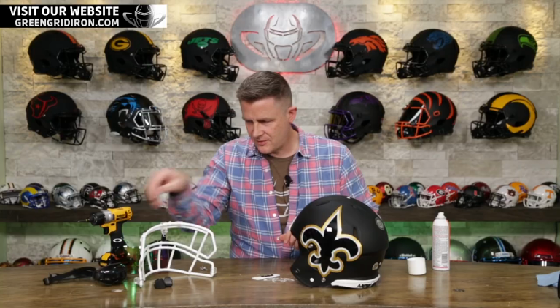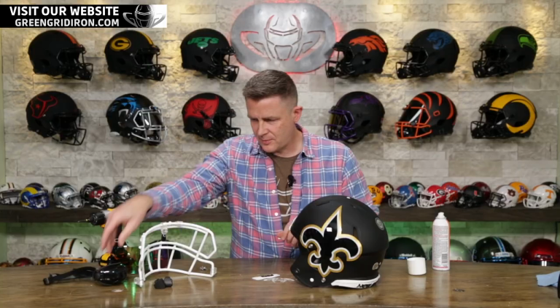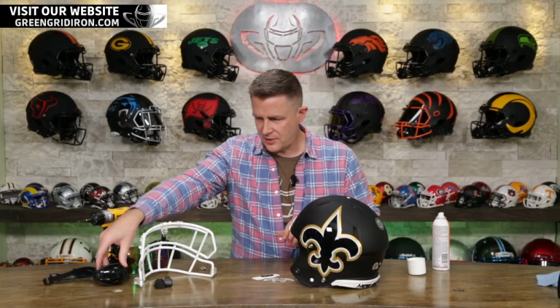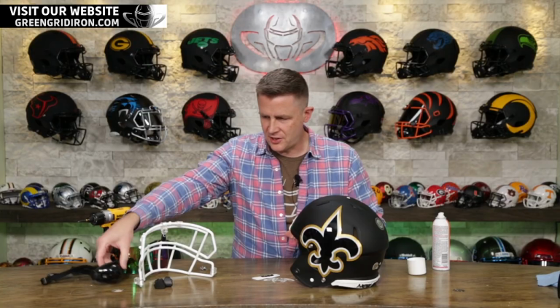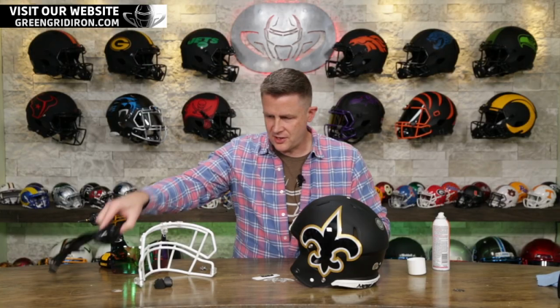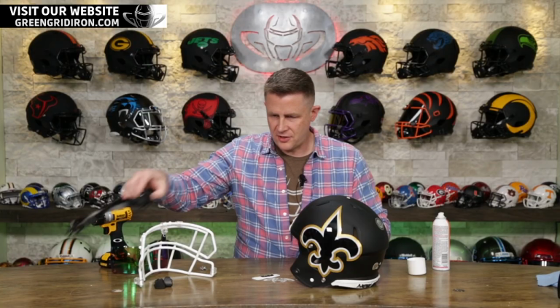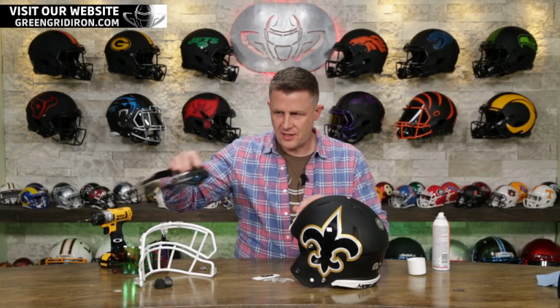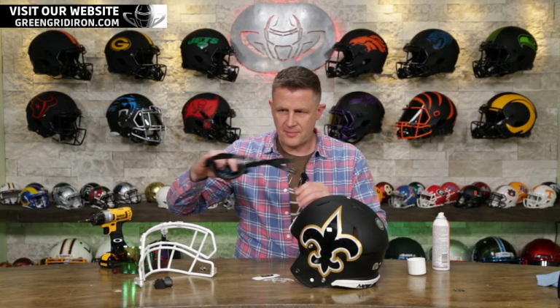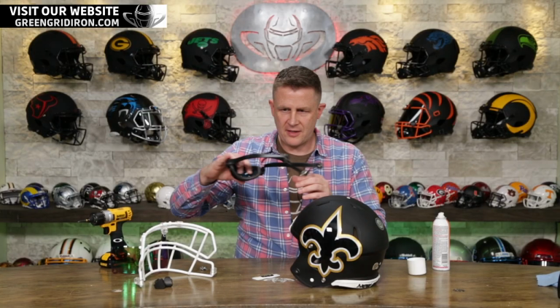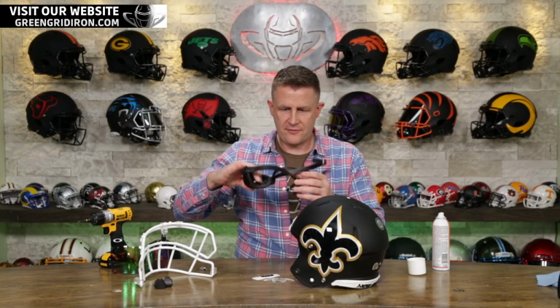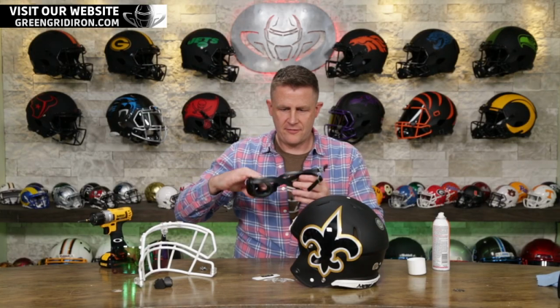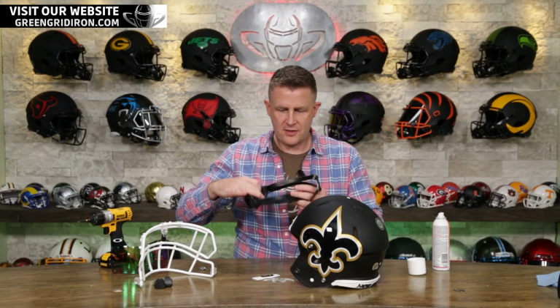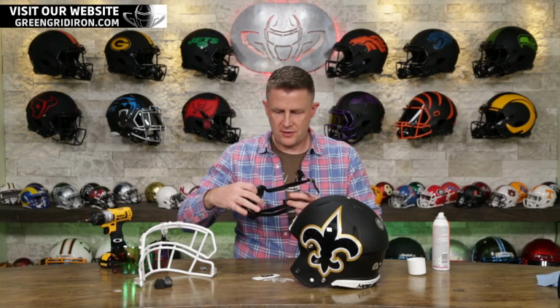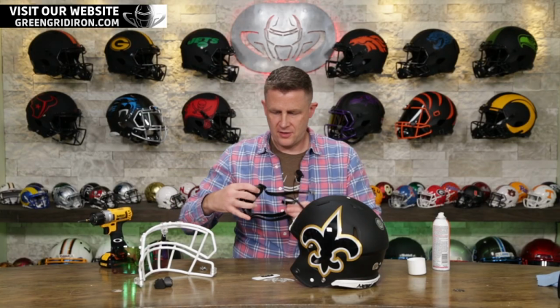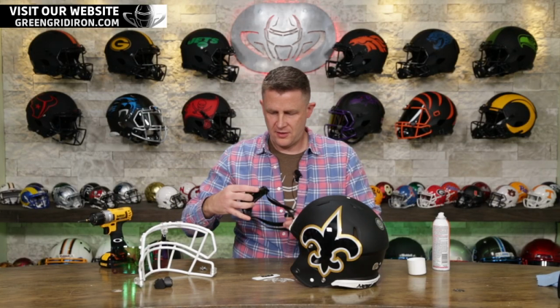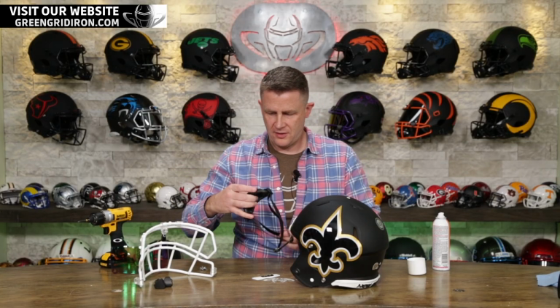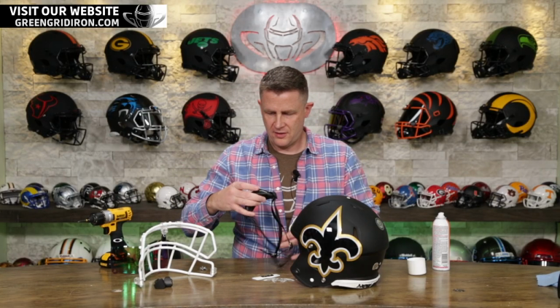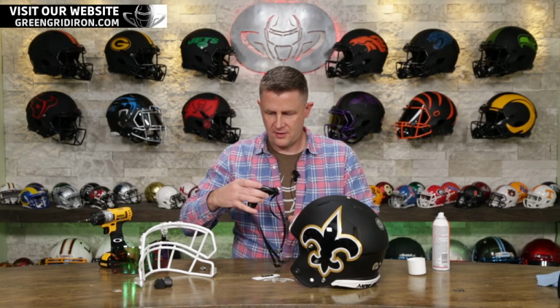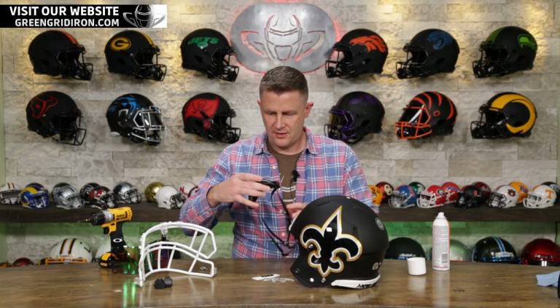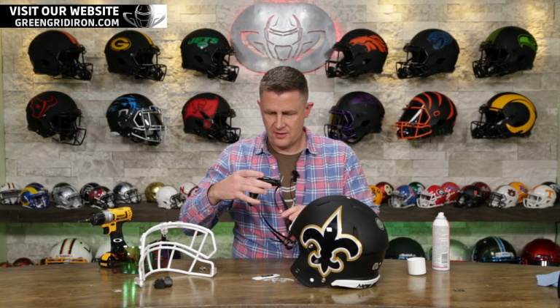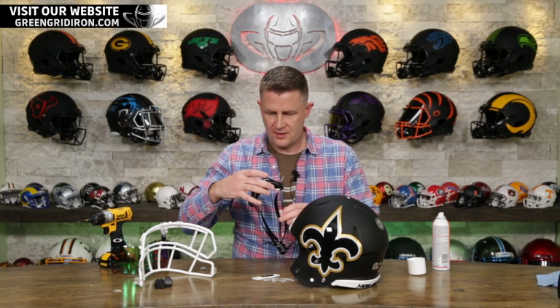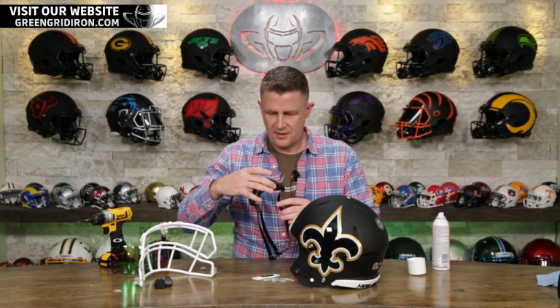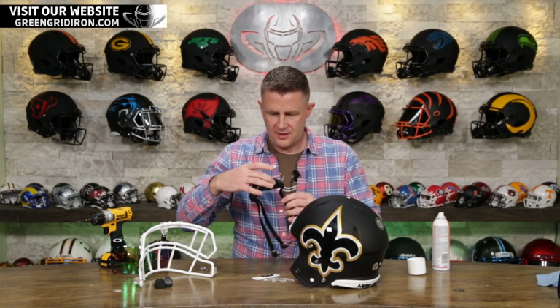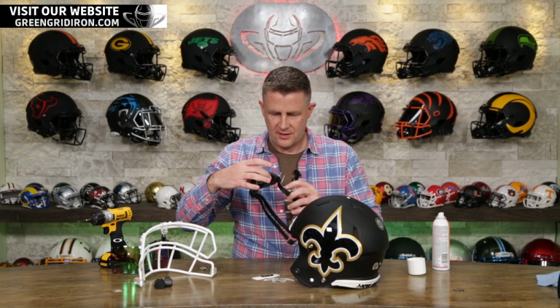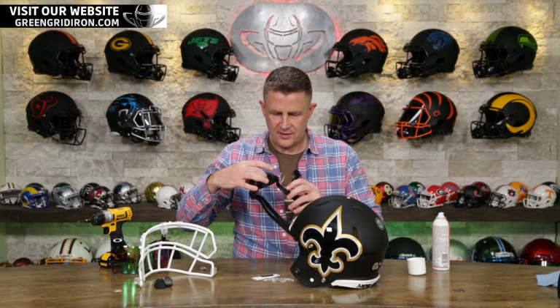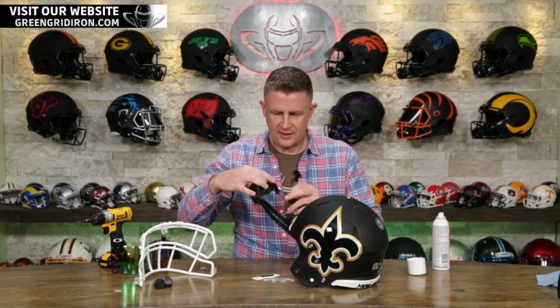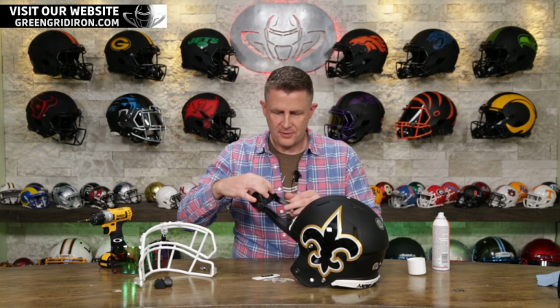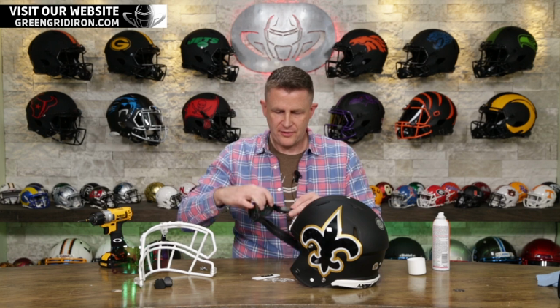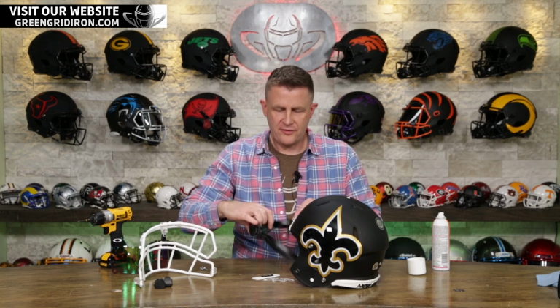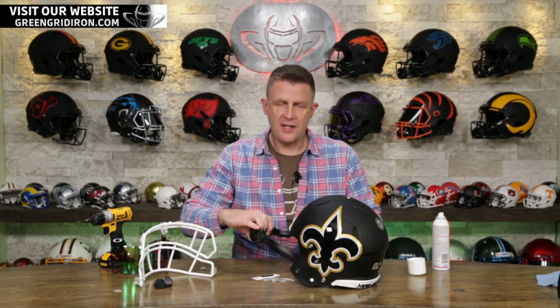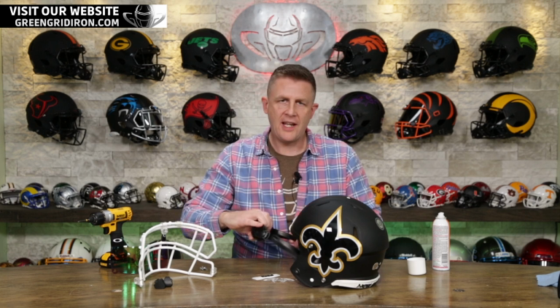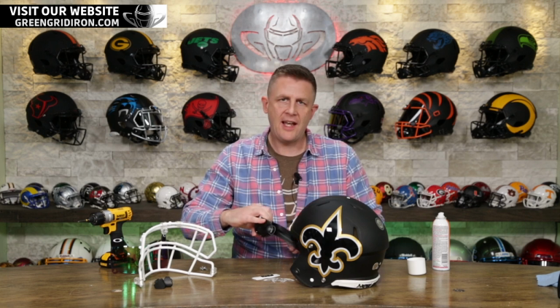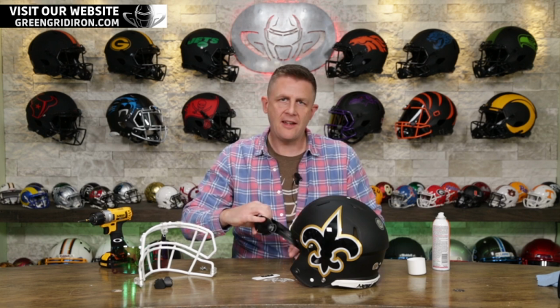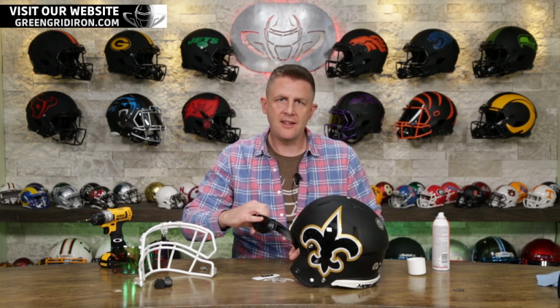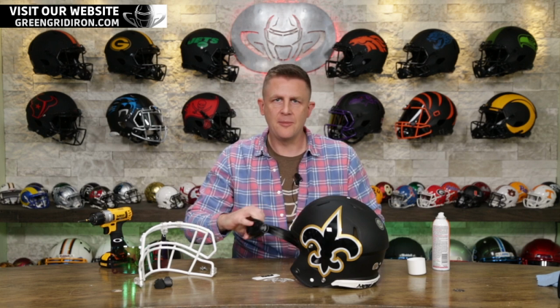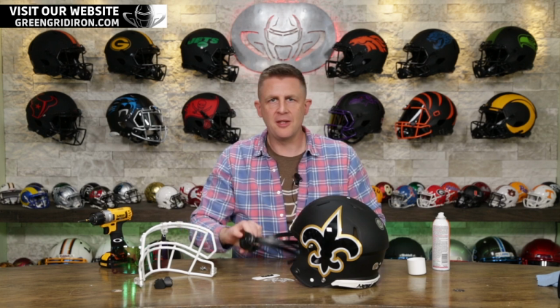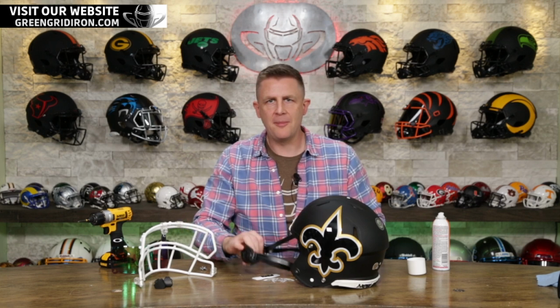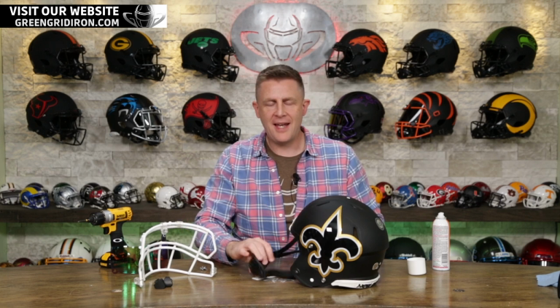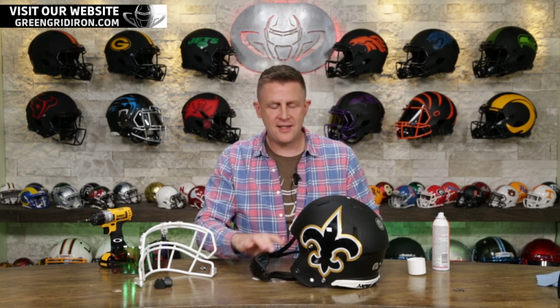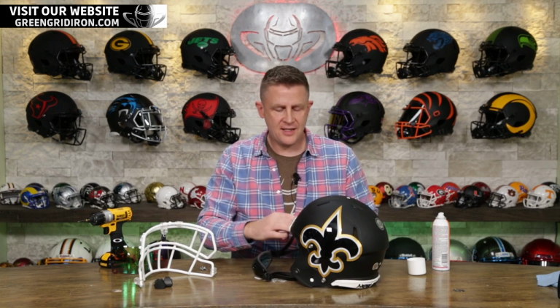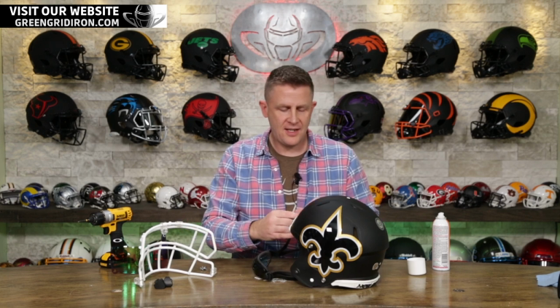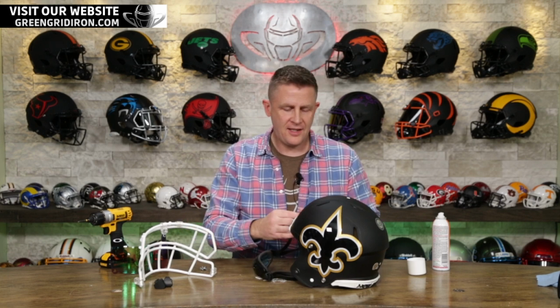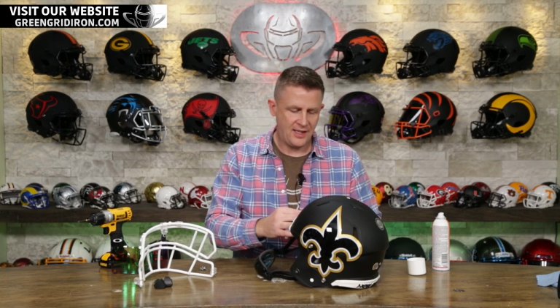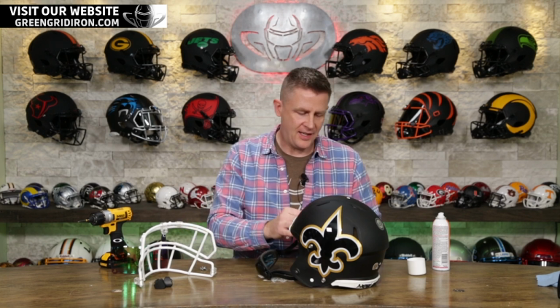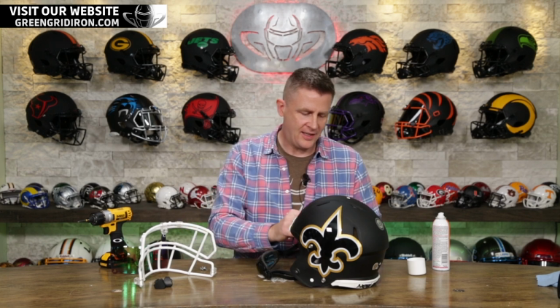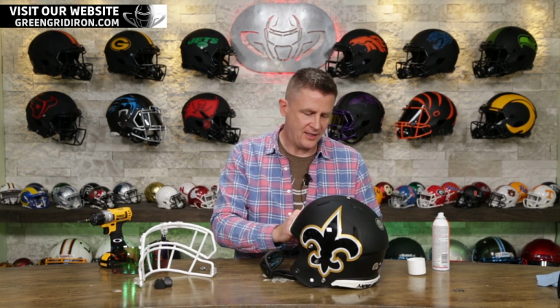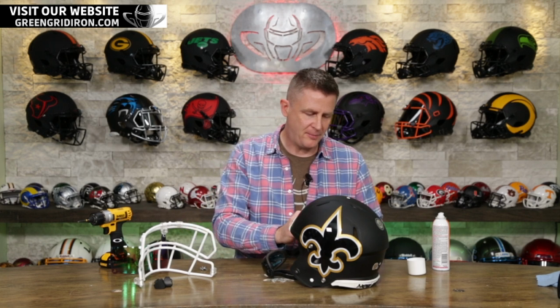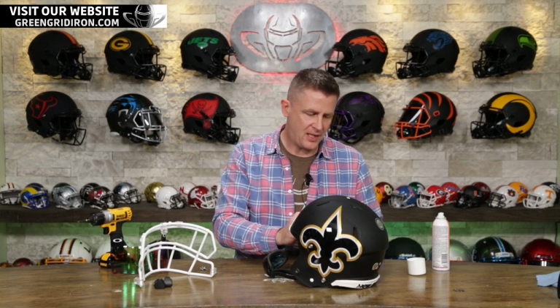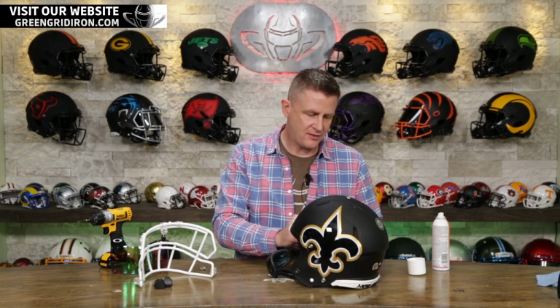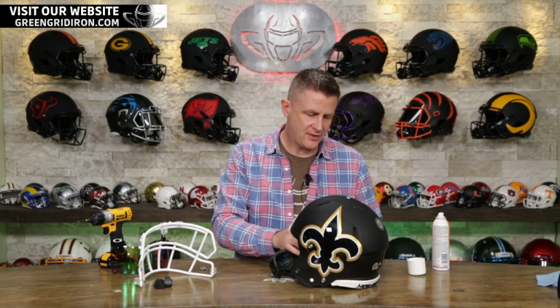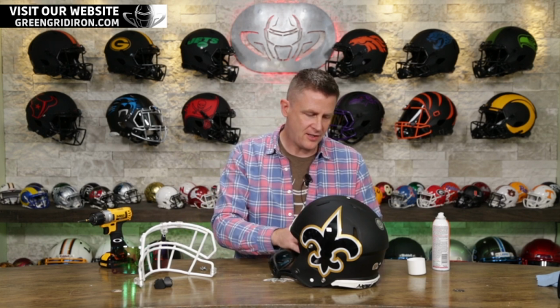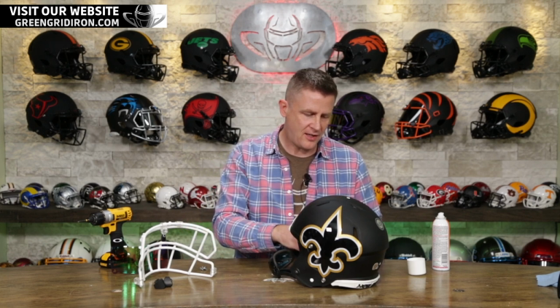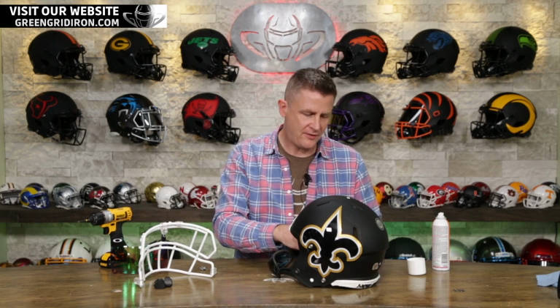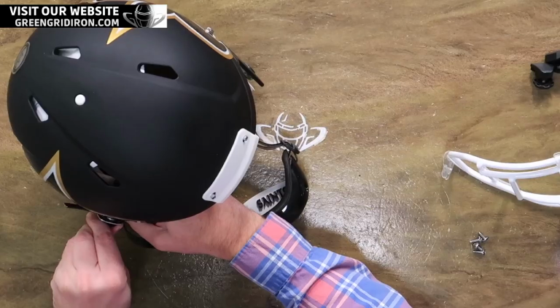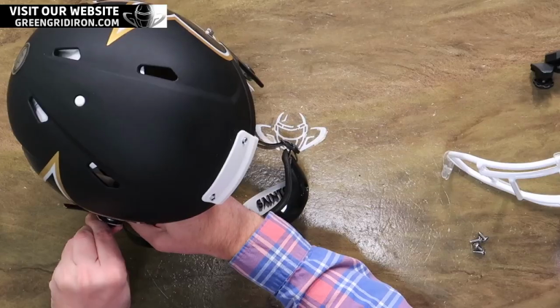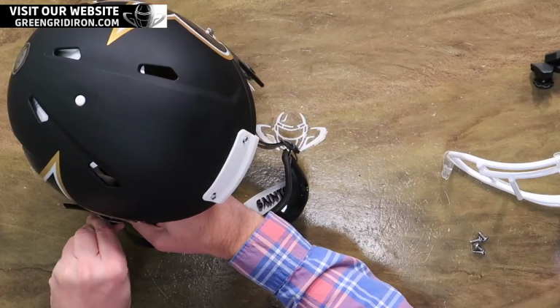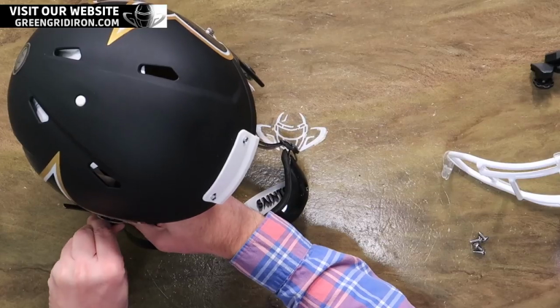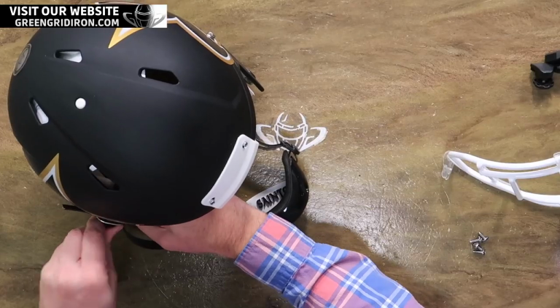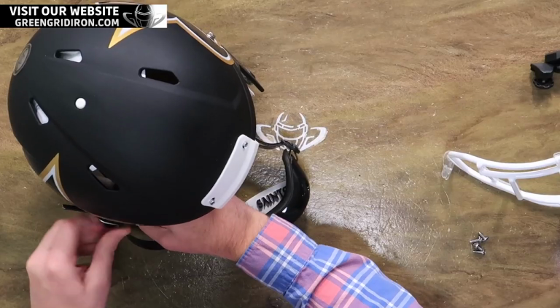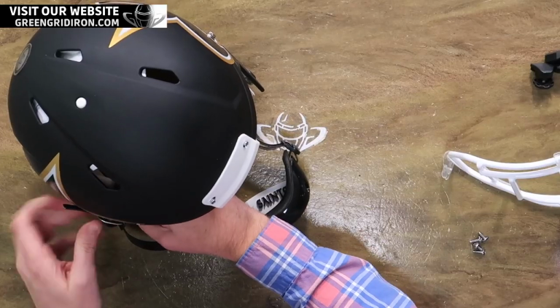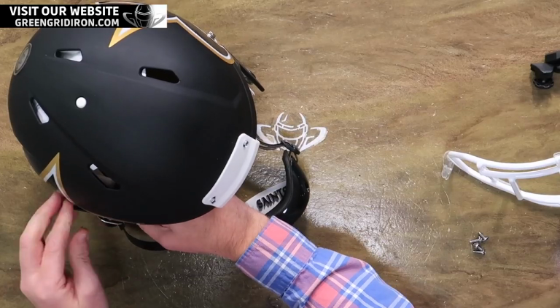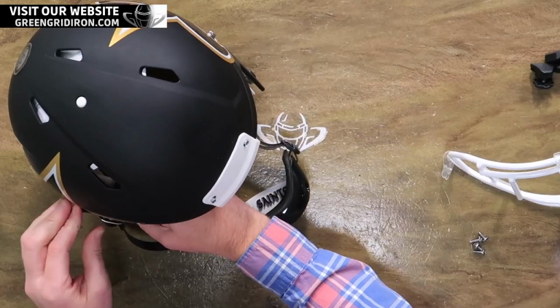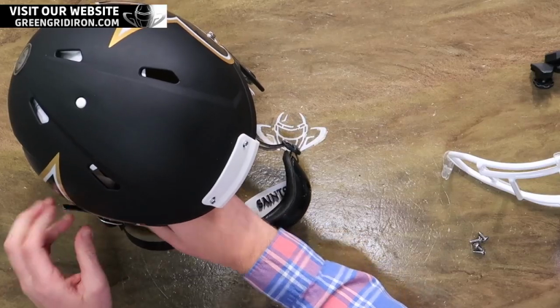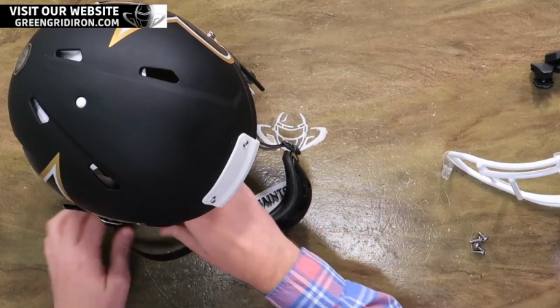Put the chin strap on first, because I always forget — then you put the mask on and you've got to take the buckles off and it always turns into a thing.